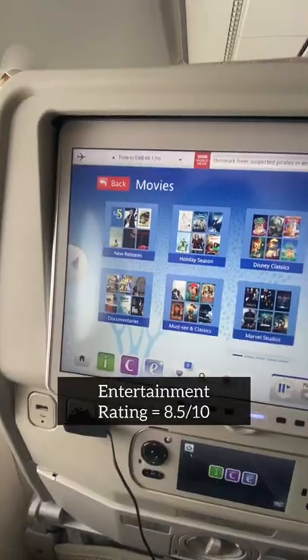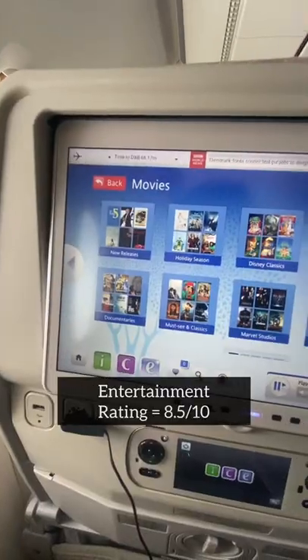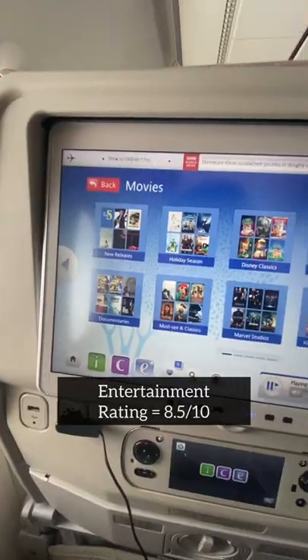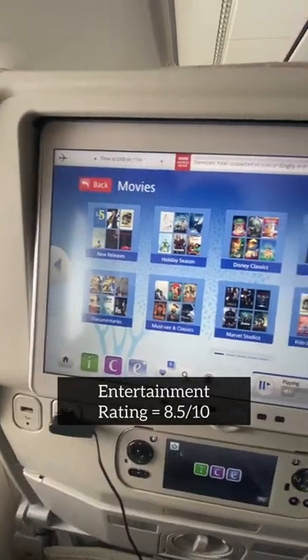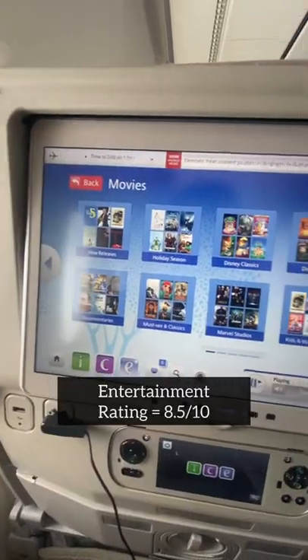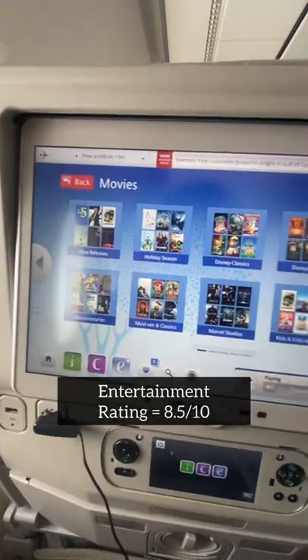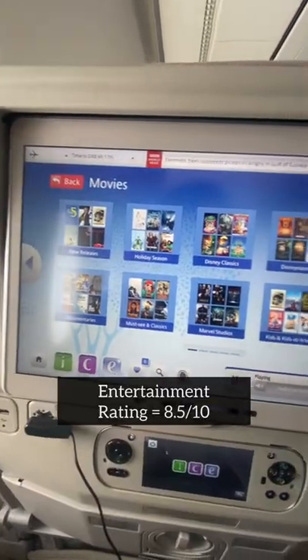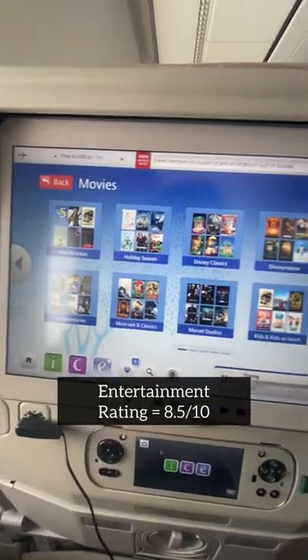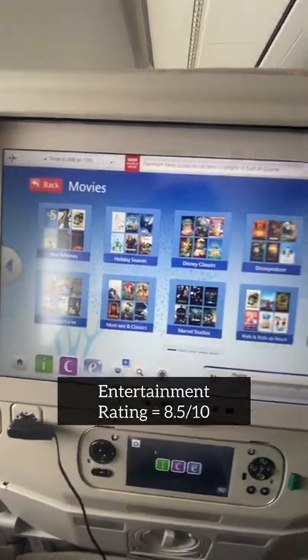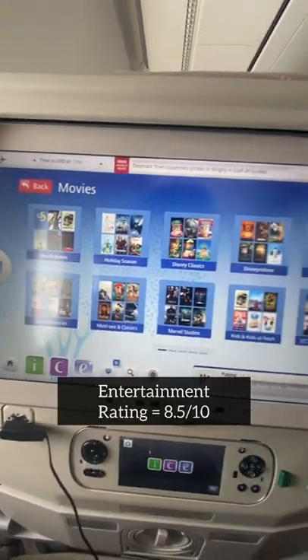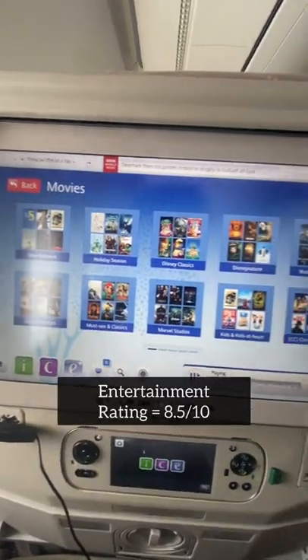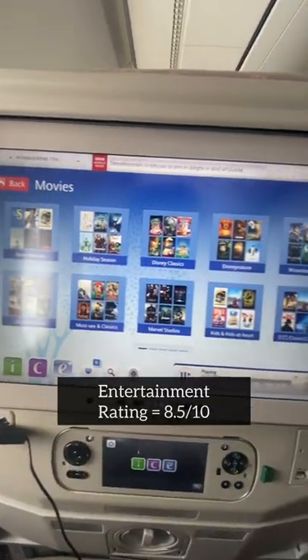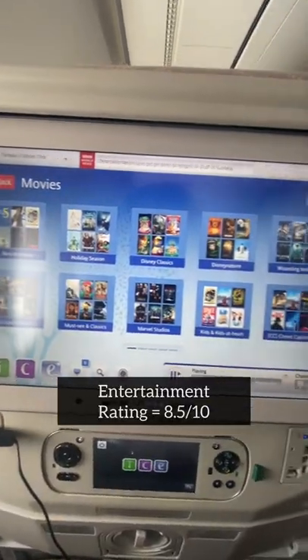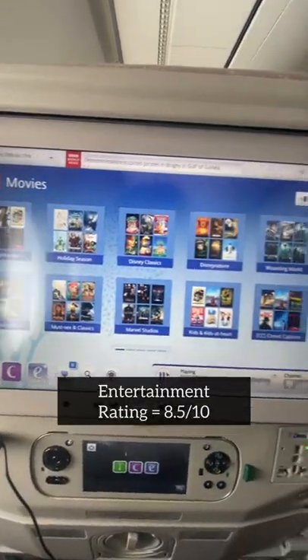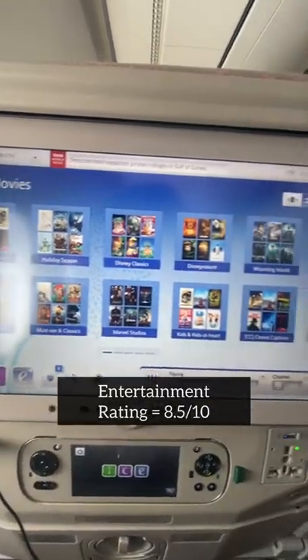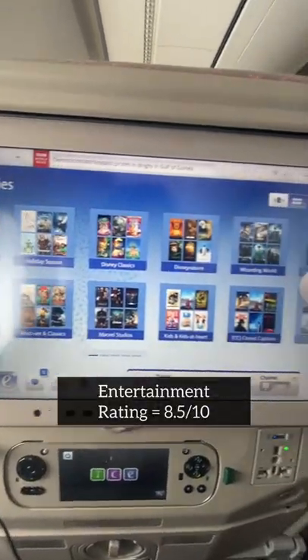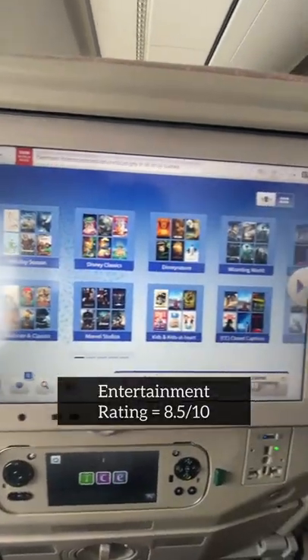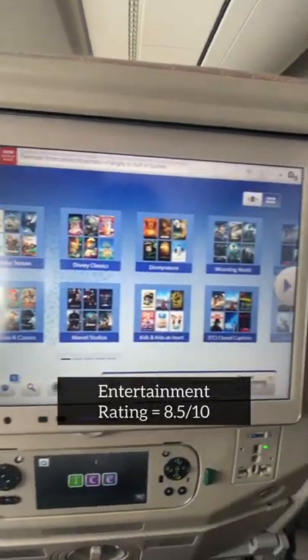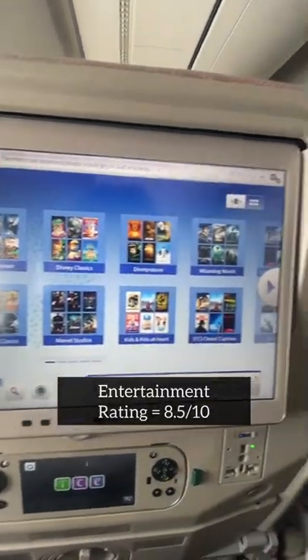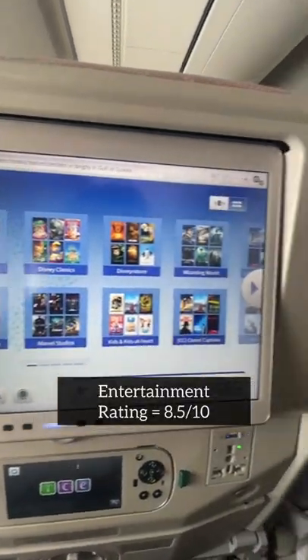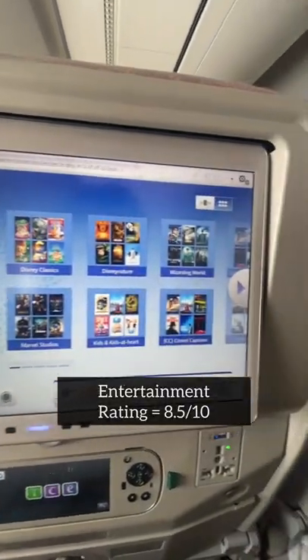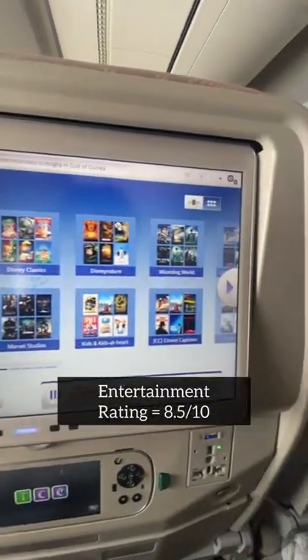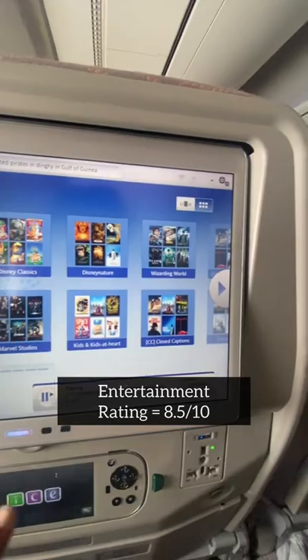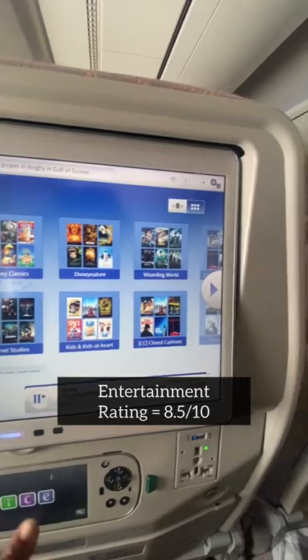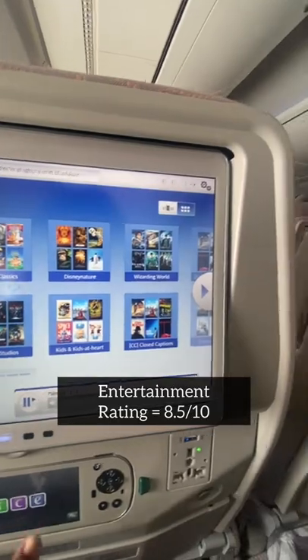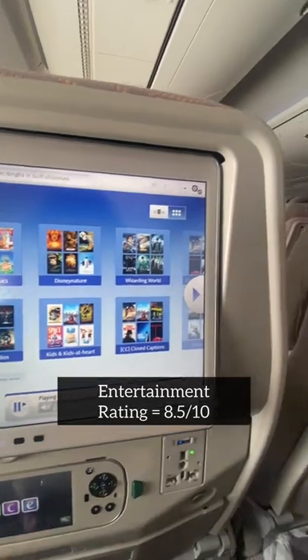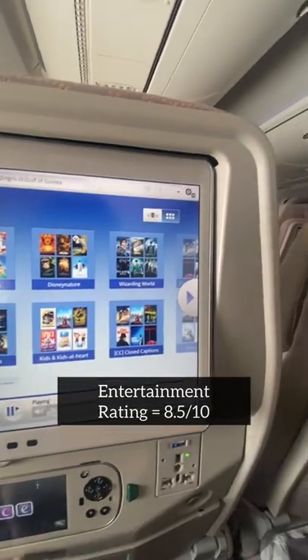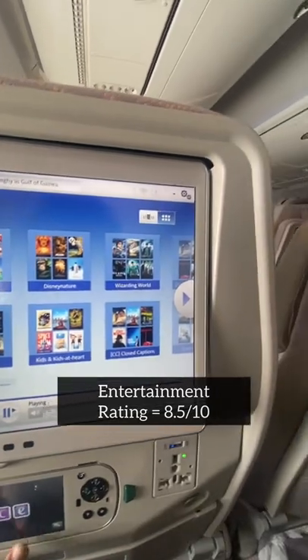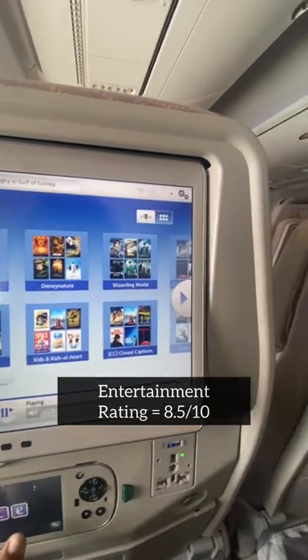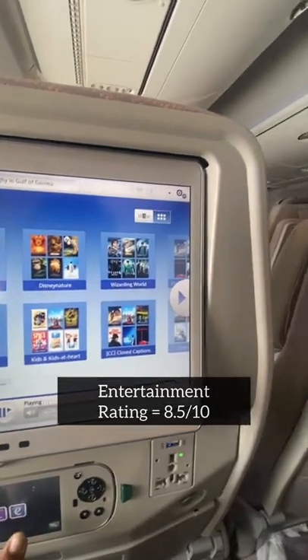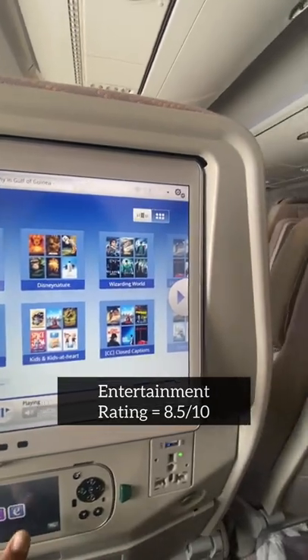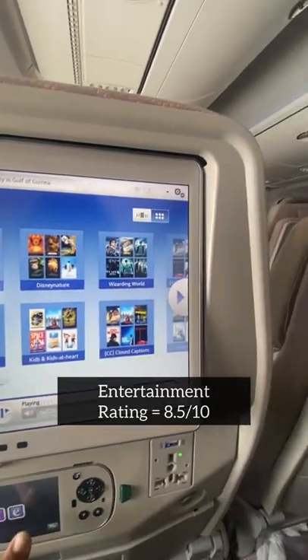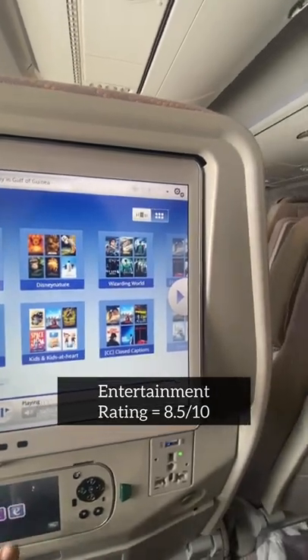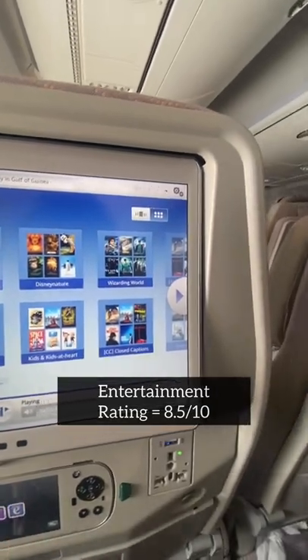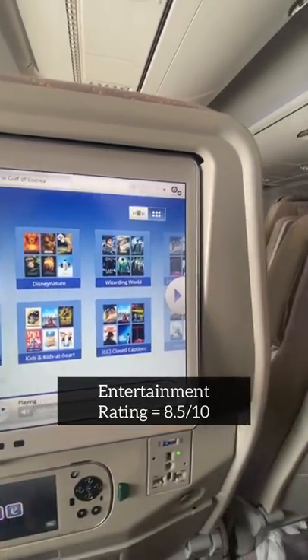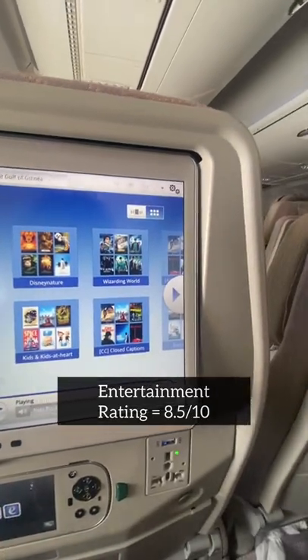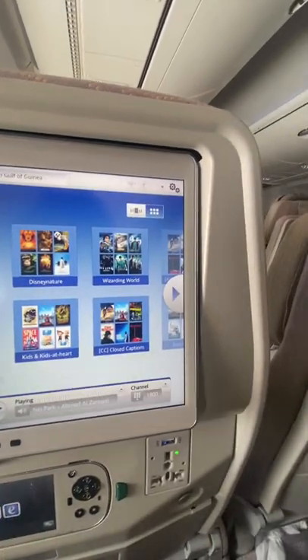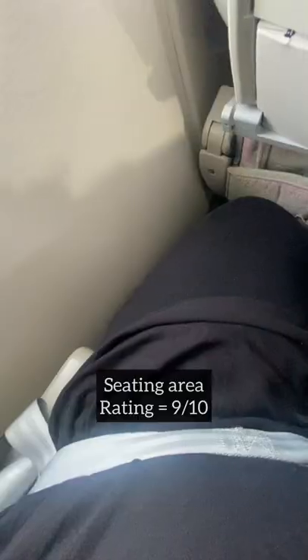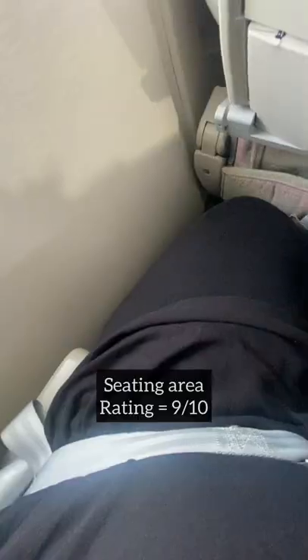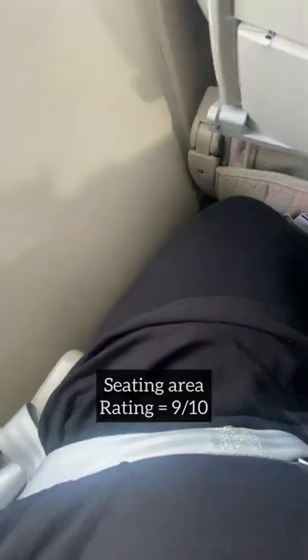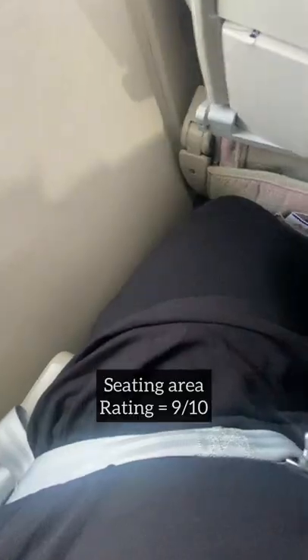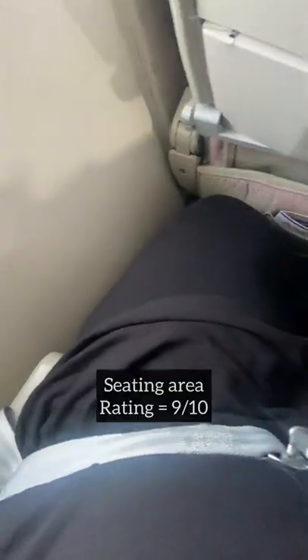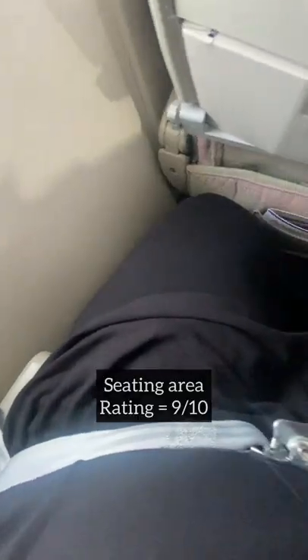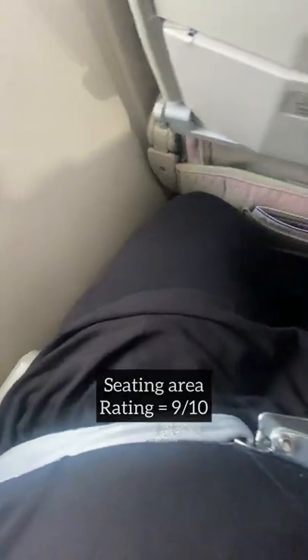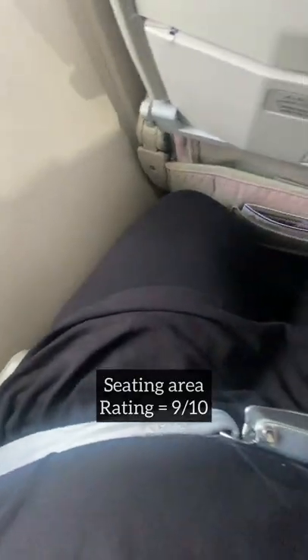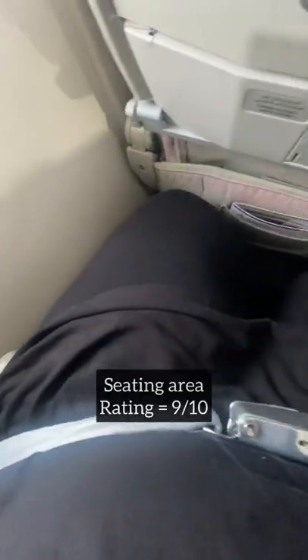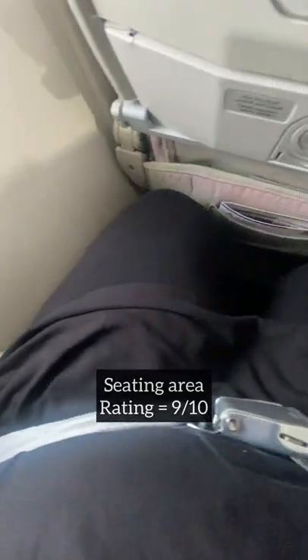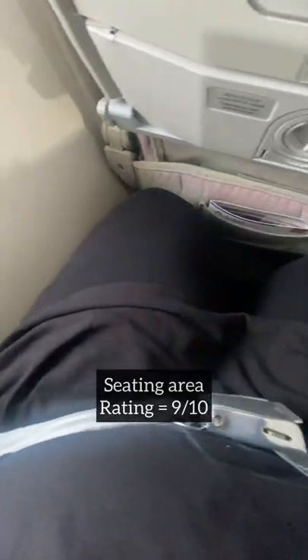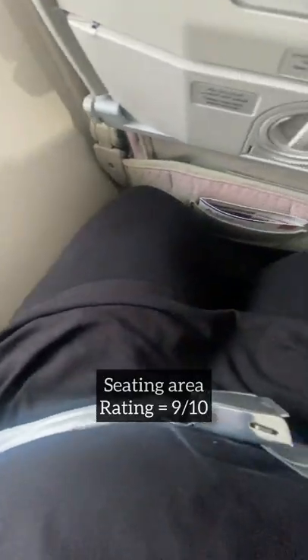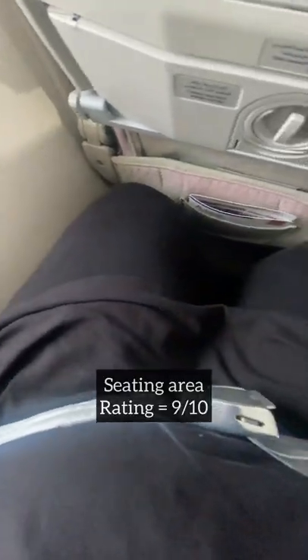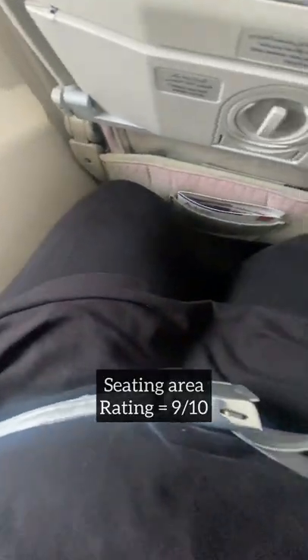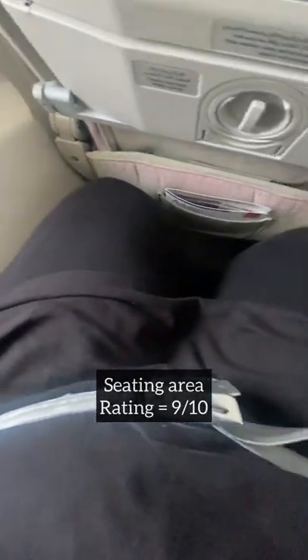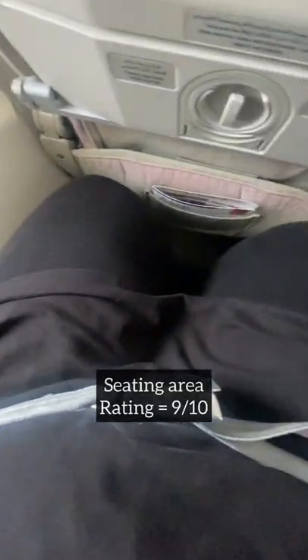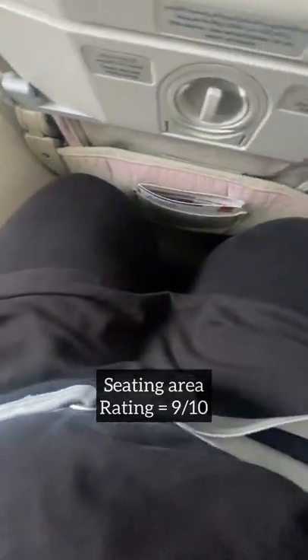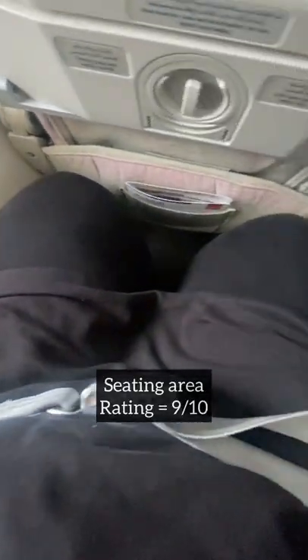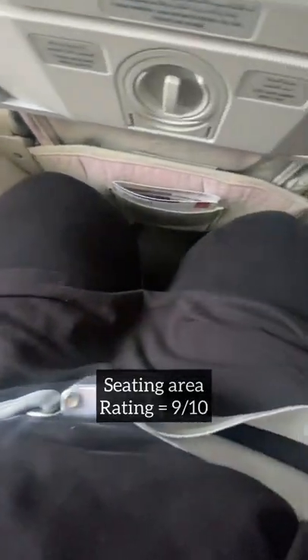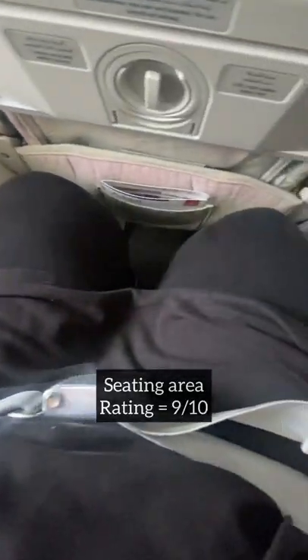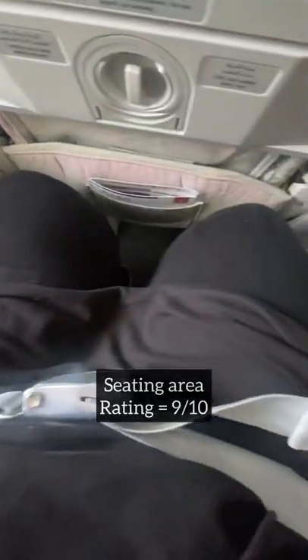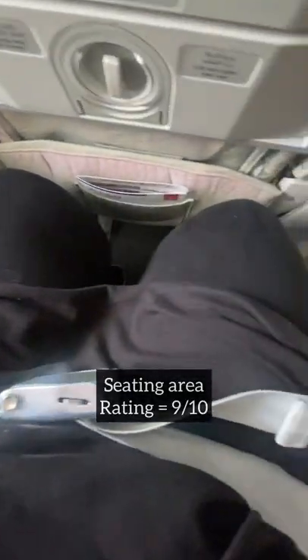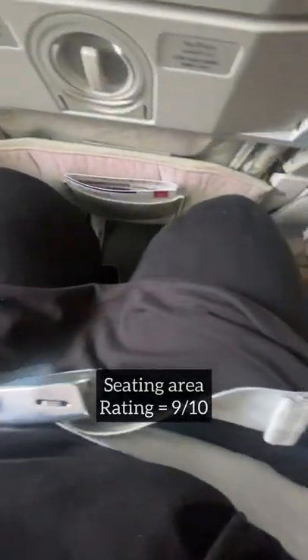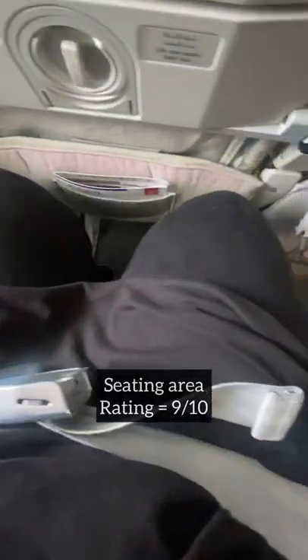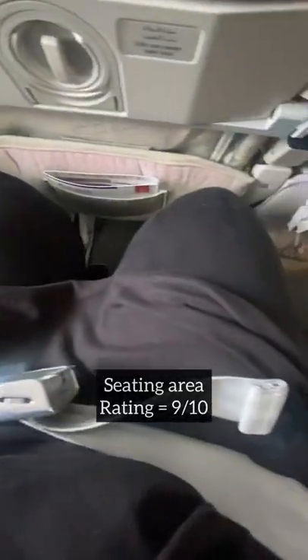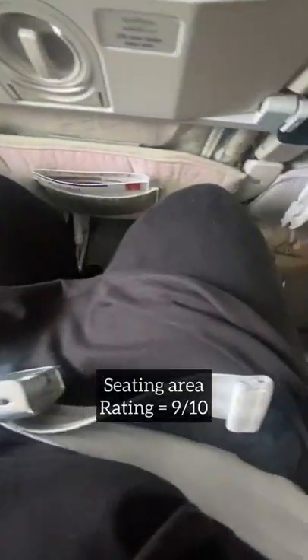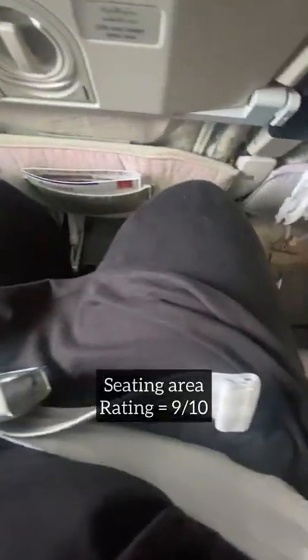There was a good range of entertainment options, but of course I was going to watch Harry Potter. The seating area was spacious and had loads of leg room.